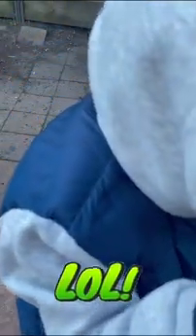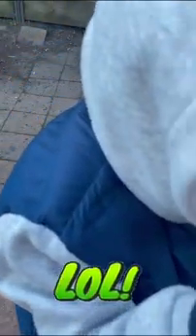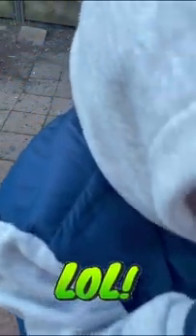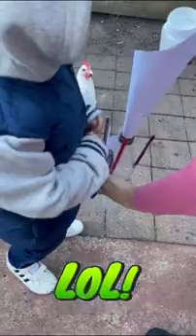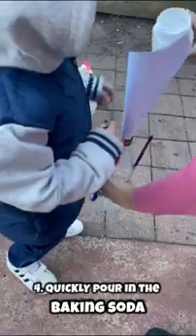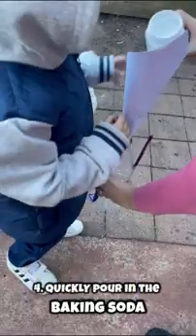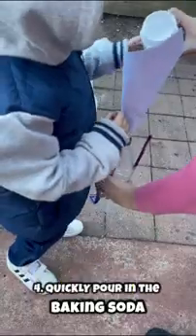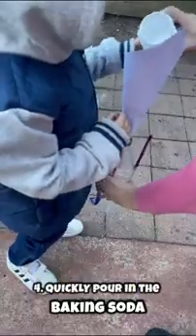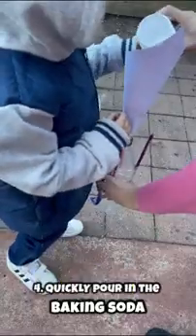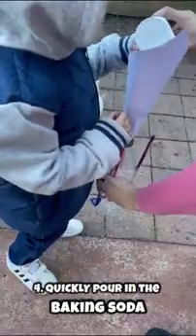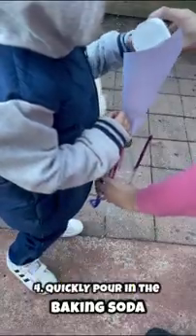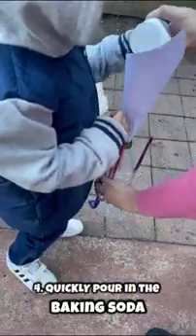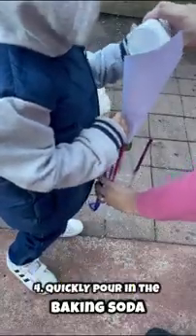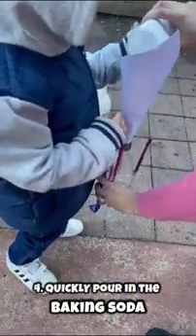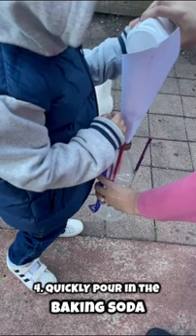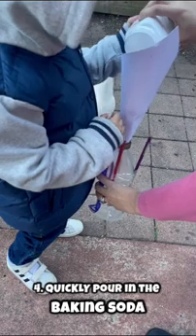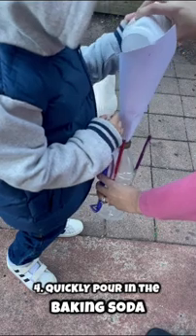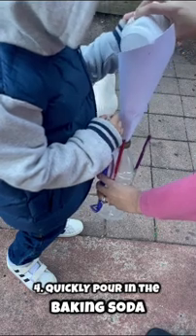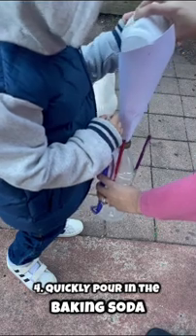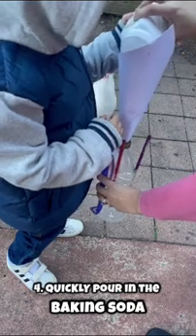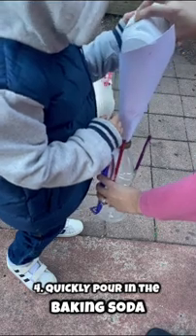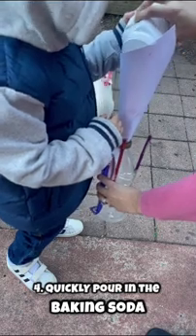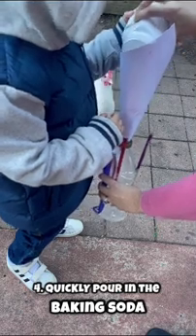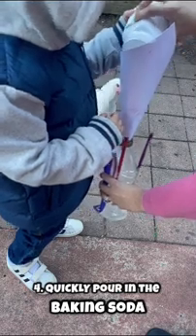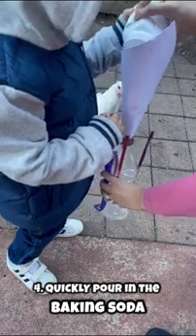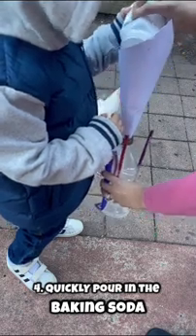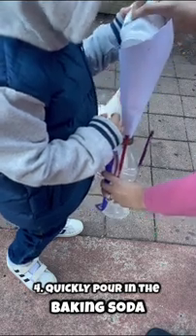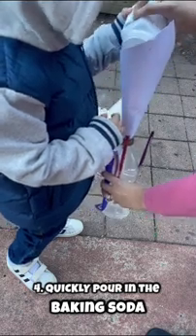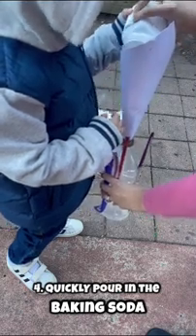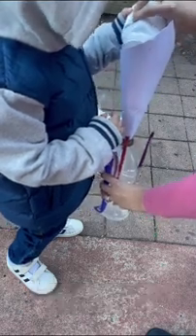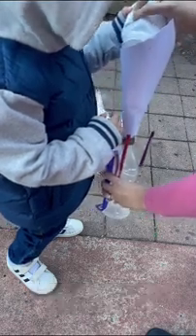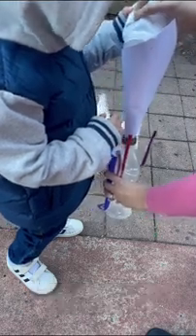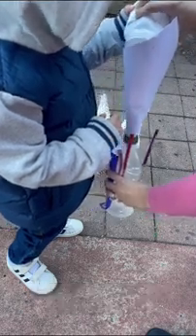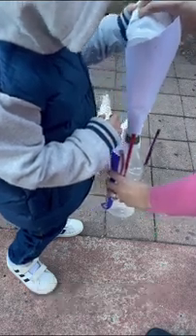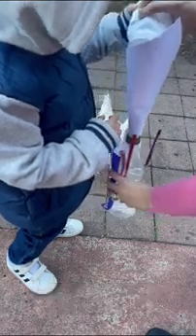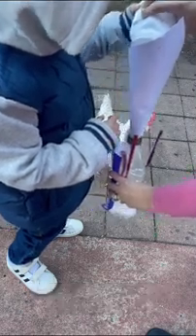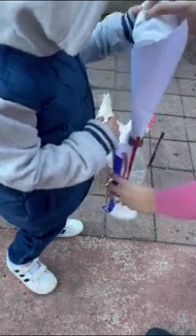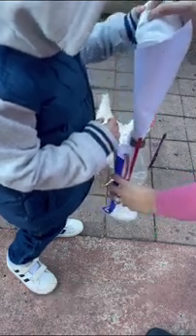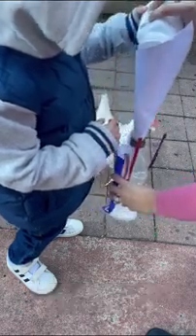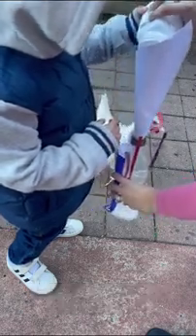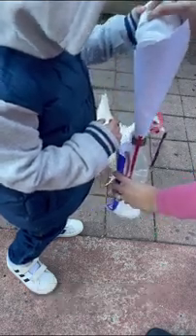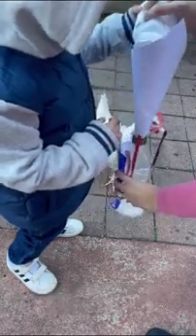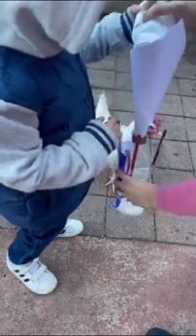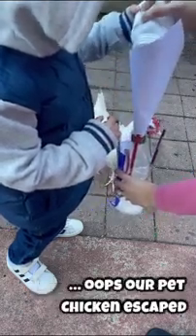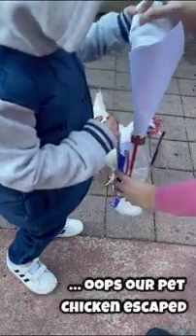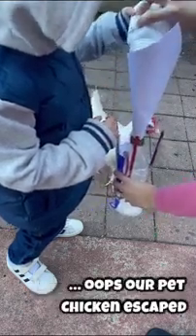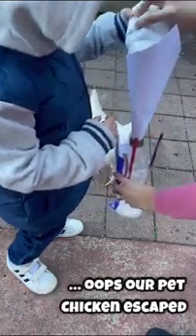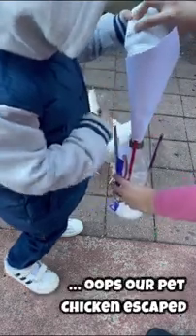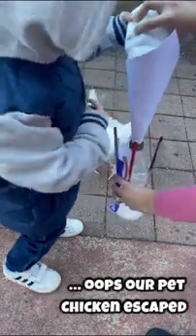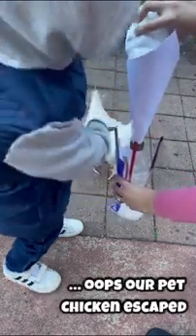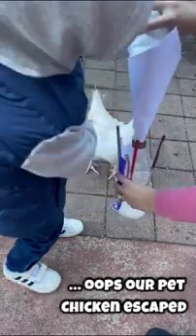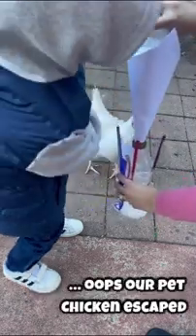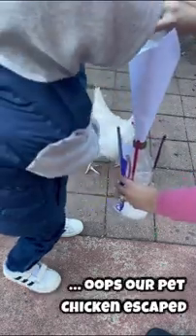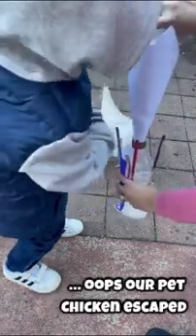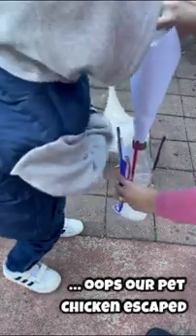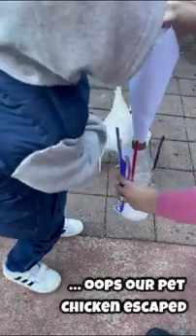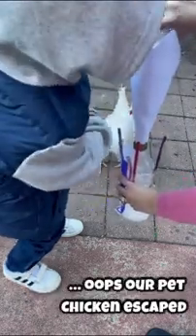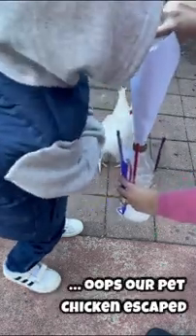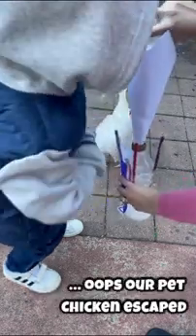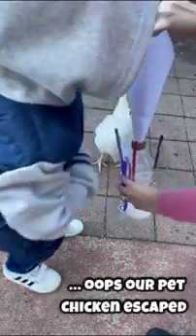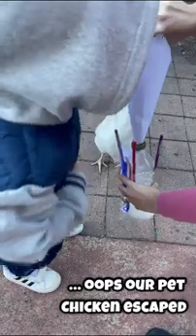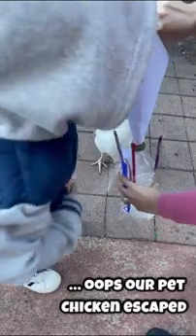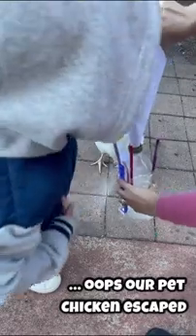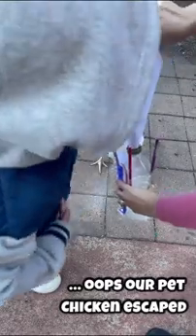Pour the baking soda in. Can I smell that one? No, get Chickaletta away! Chickaletta, go away!